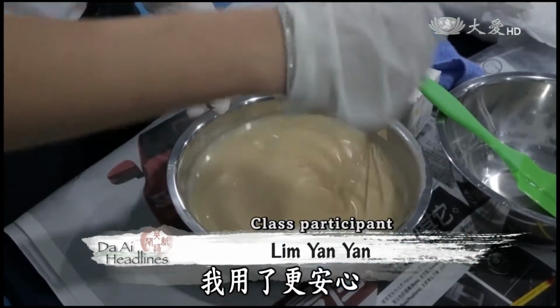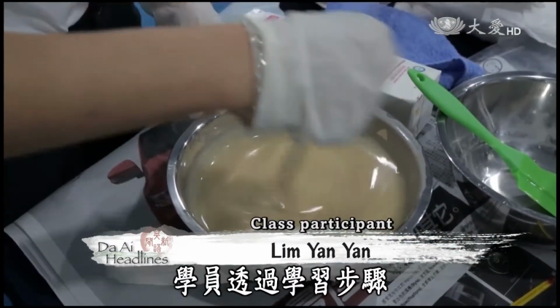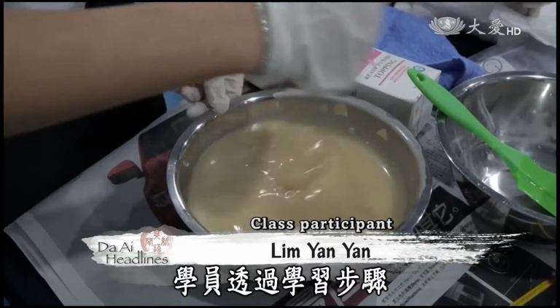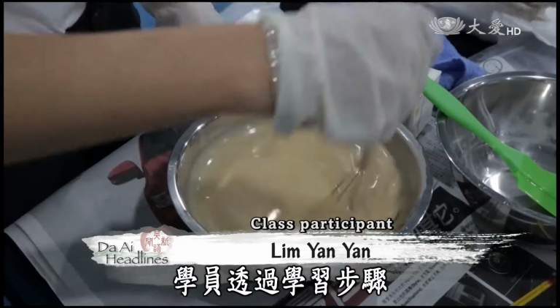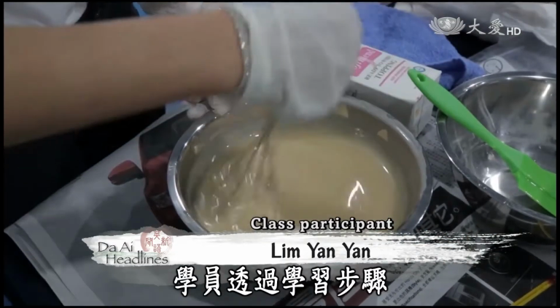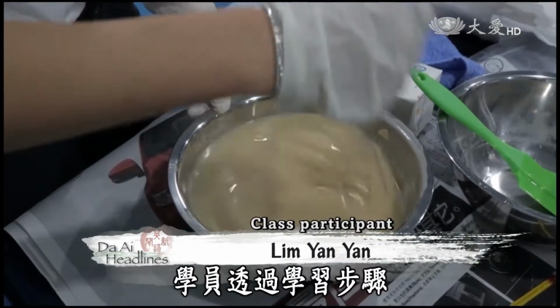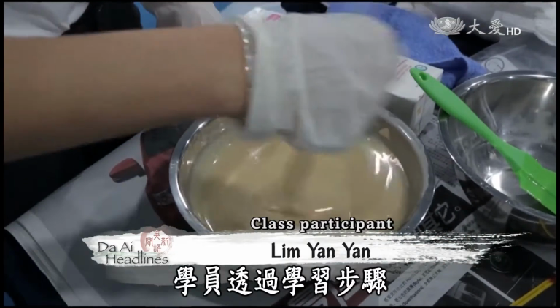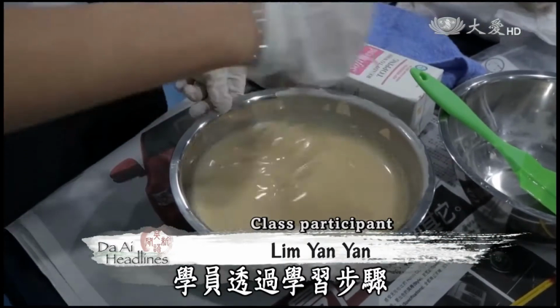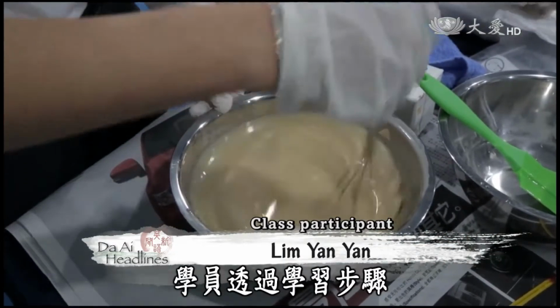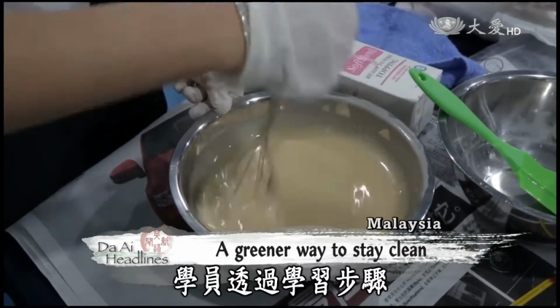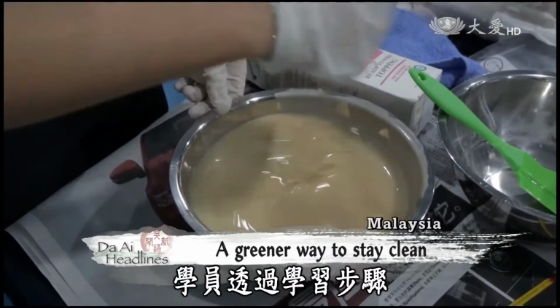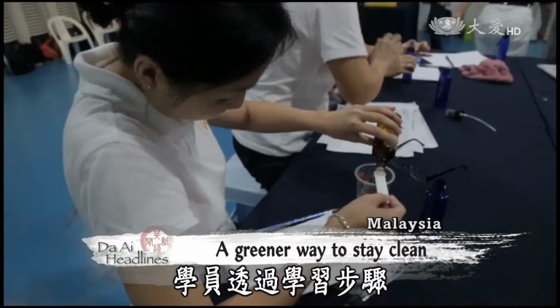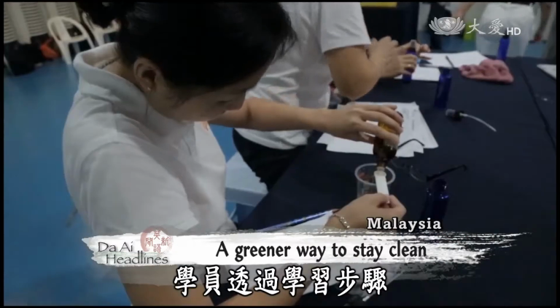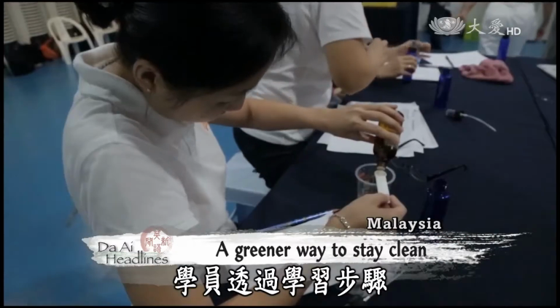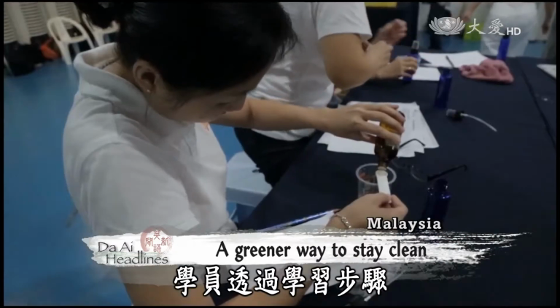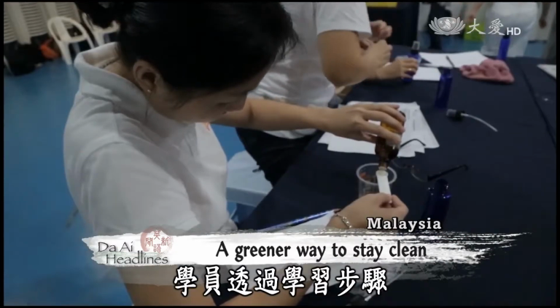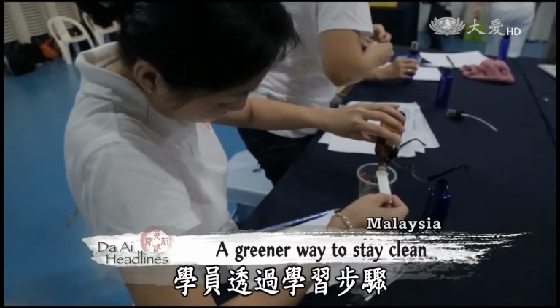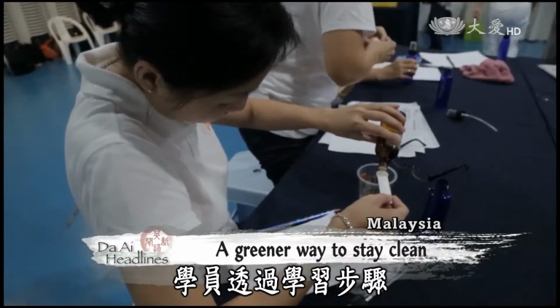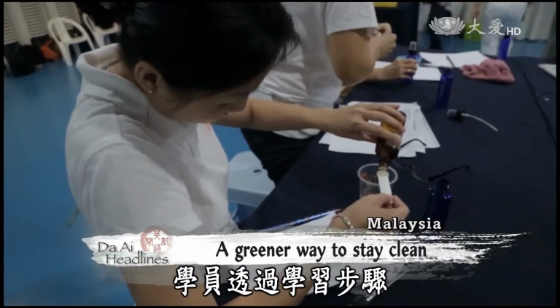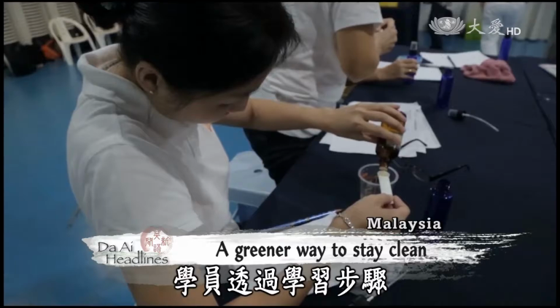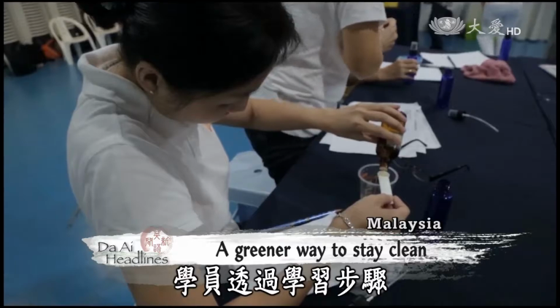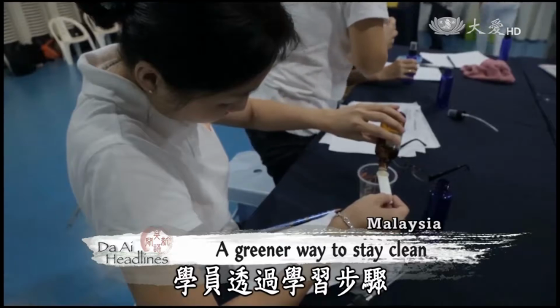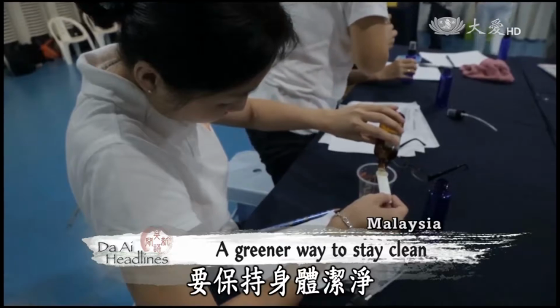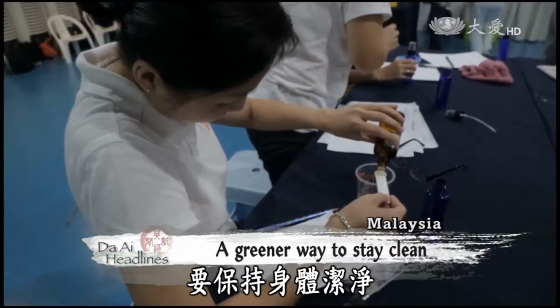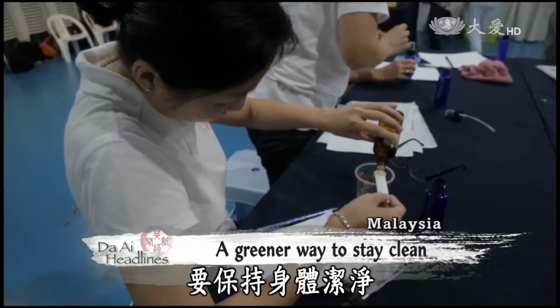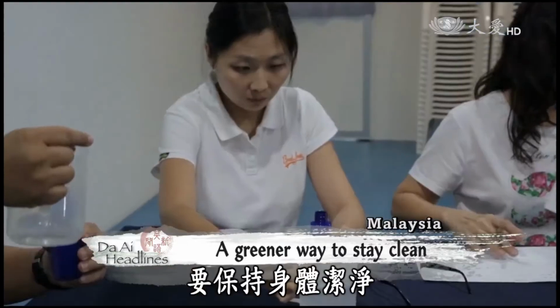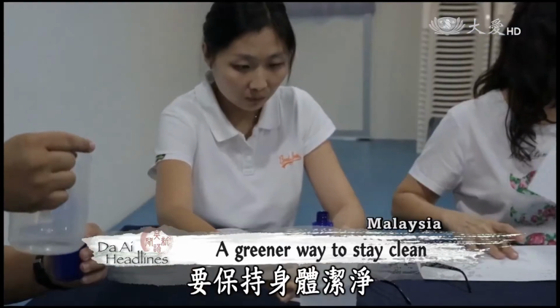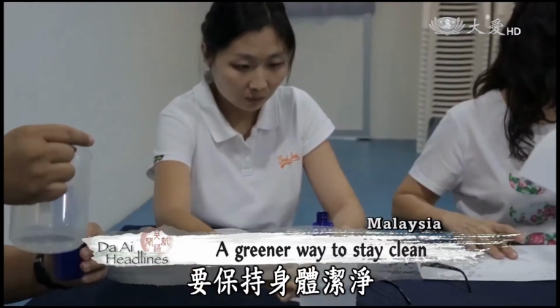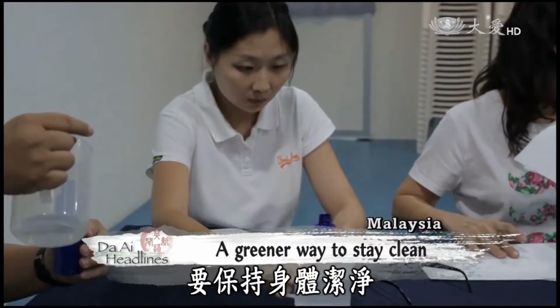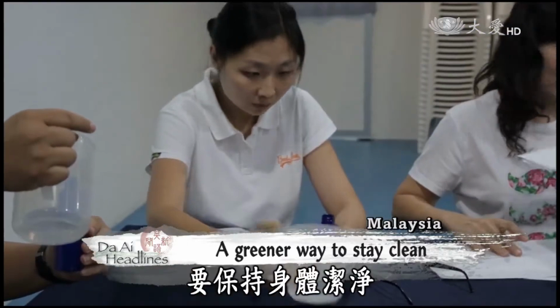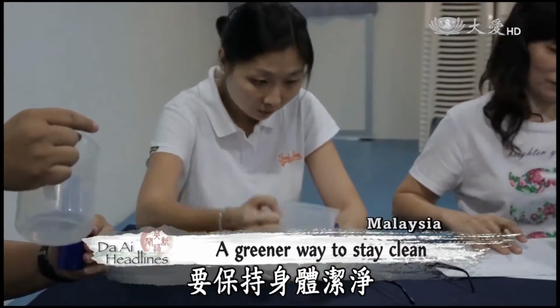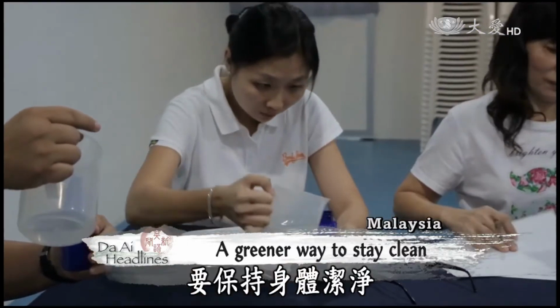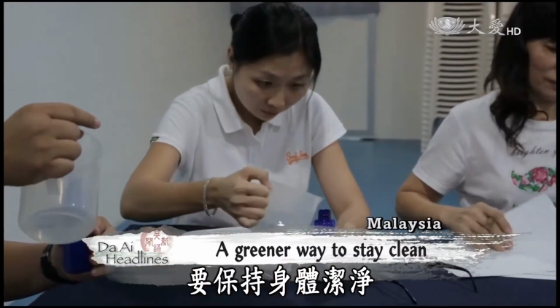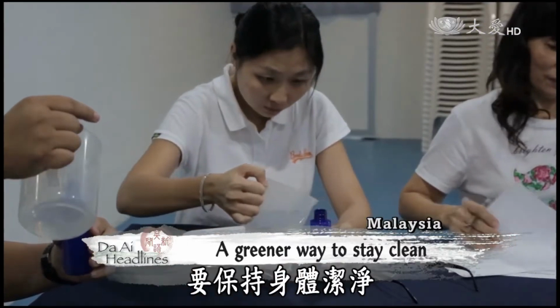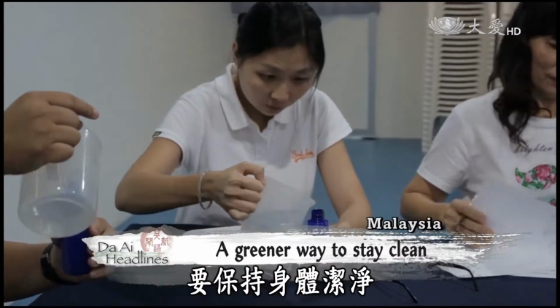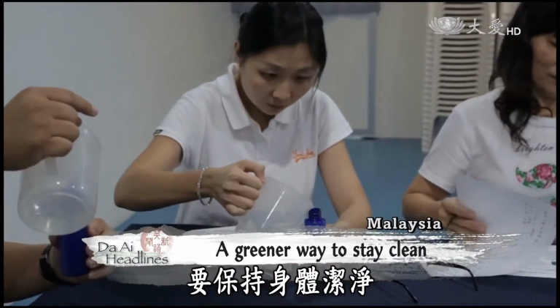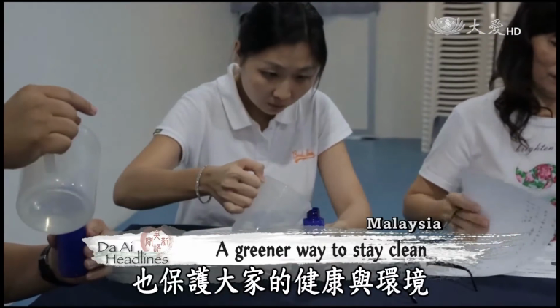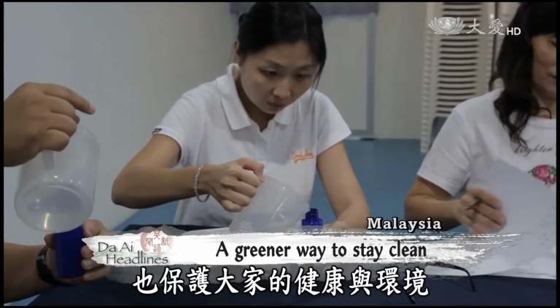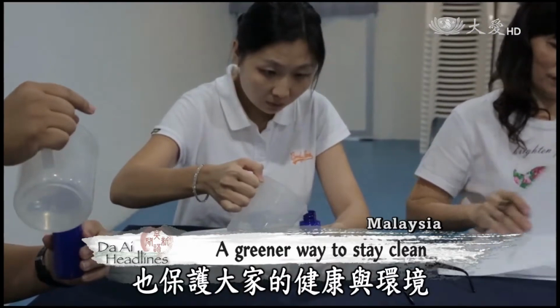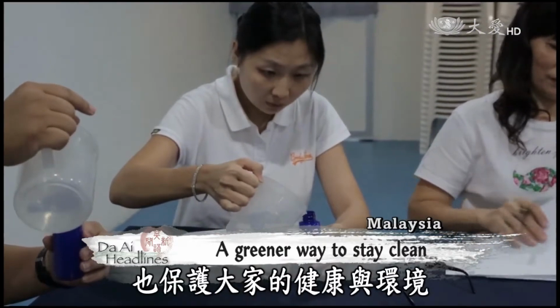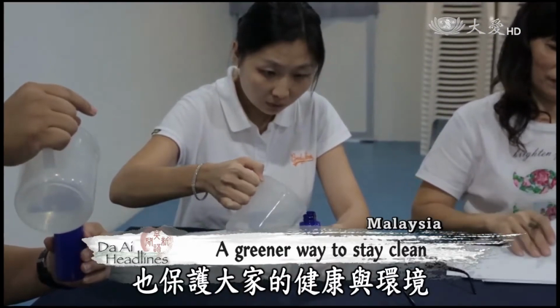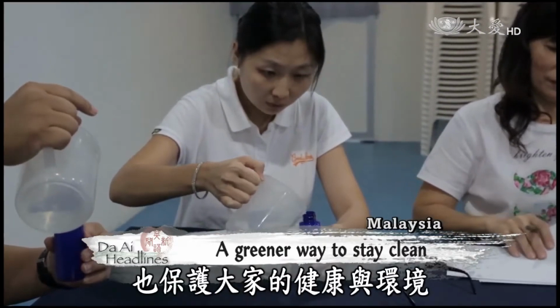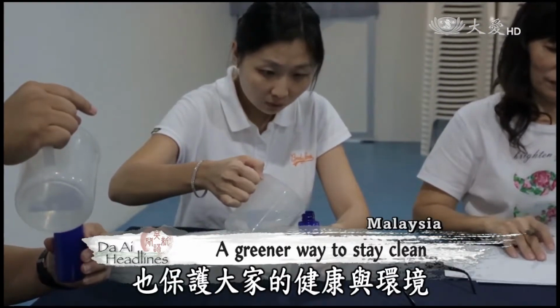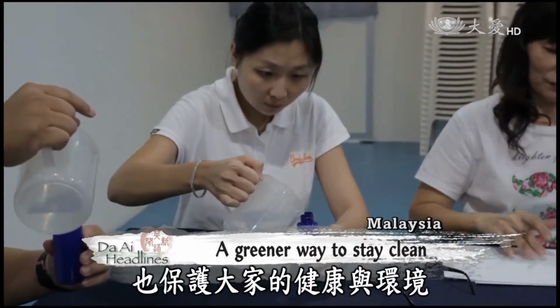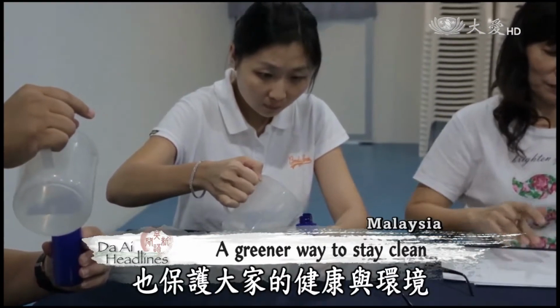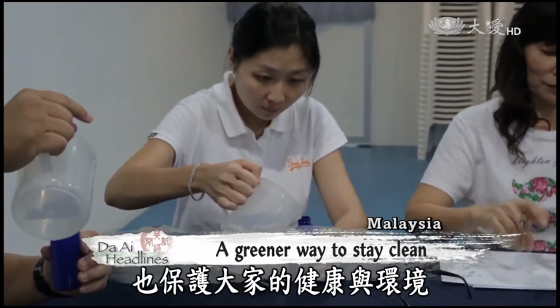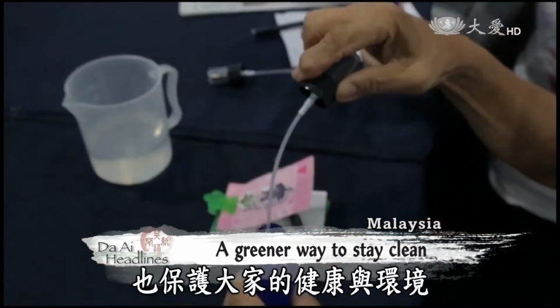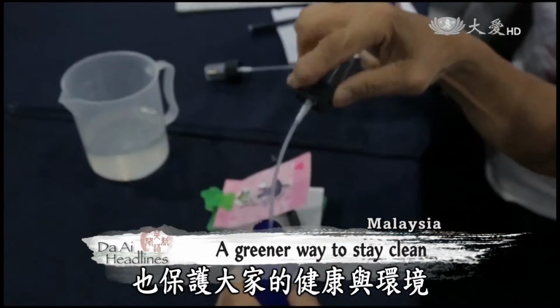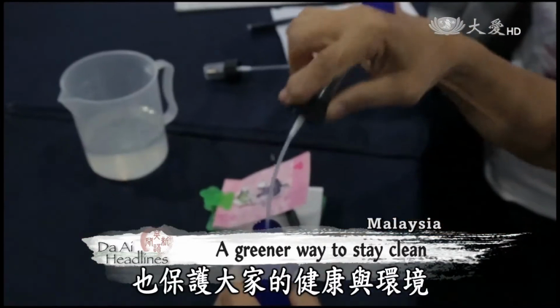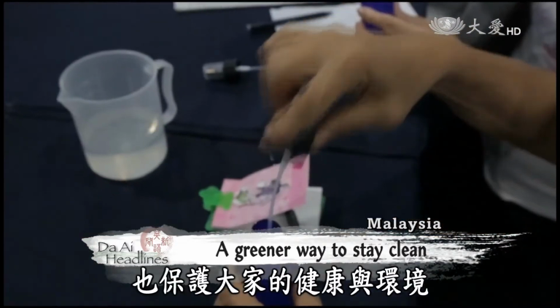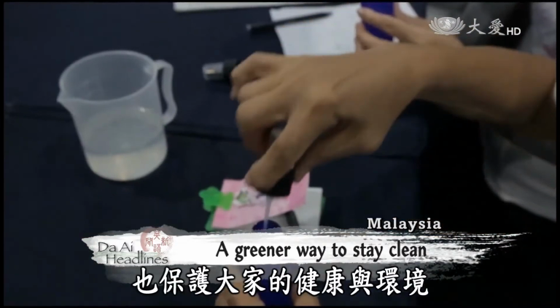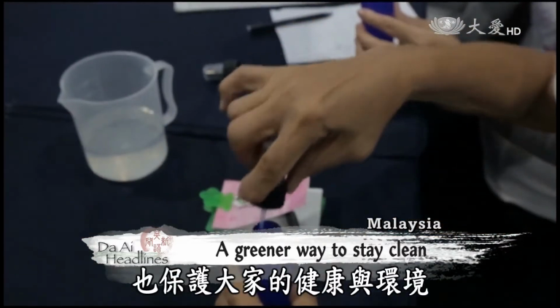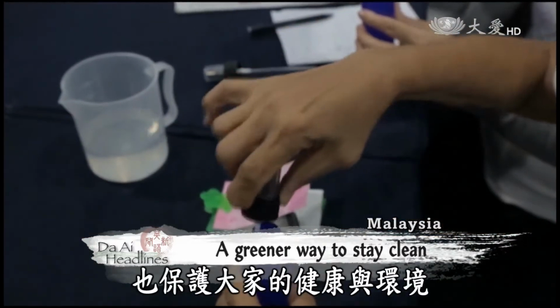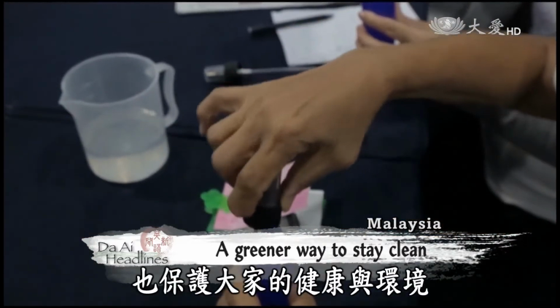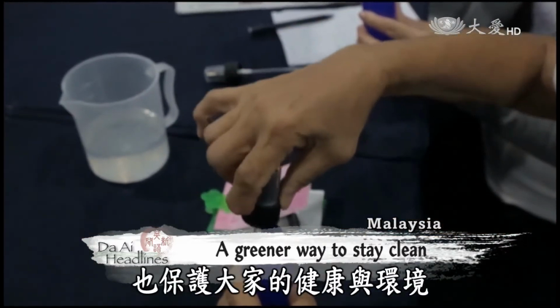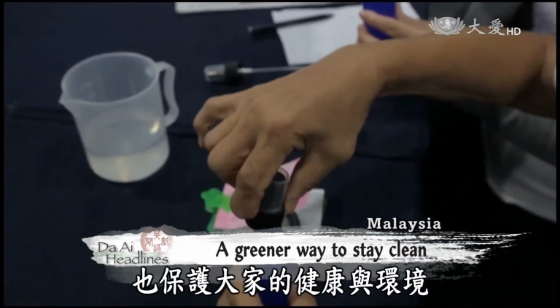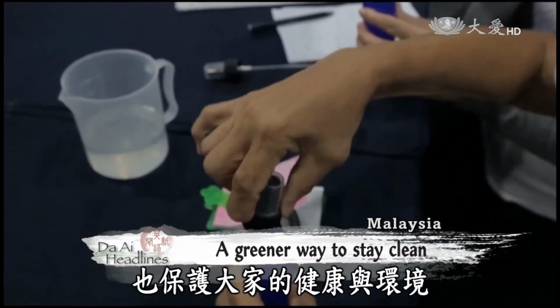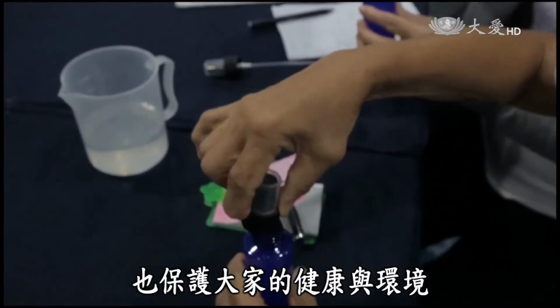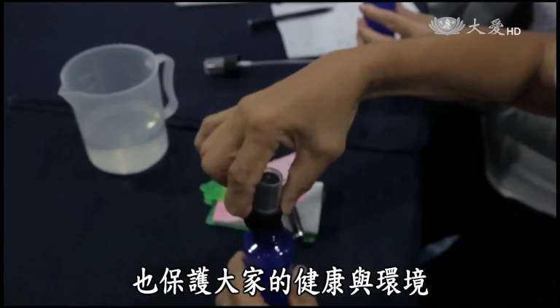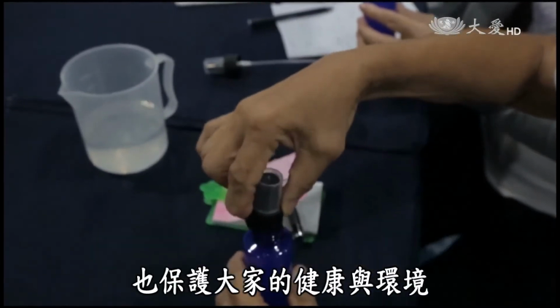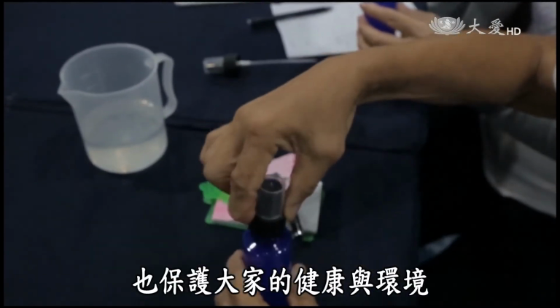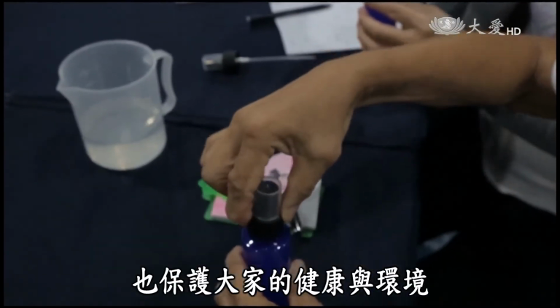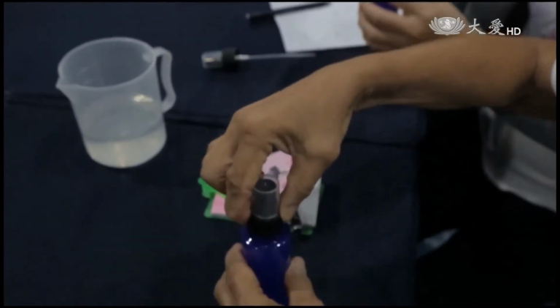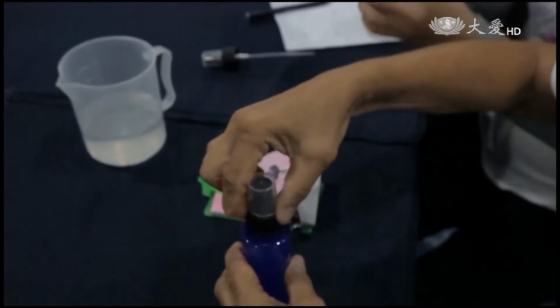The class participants are taking the important step to stay clean while protecting people's health as well as the environment.